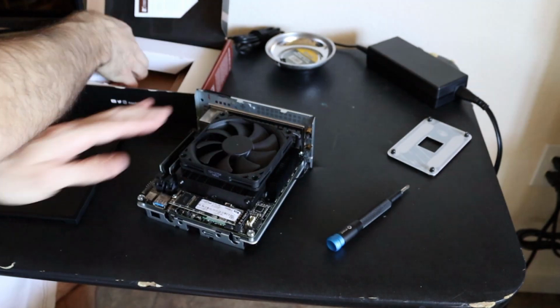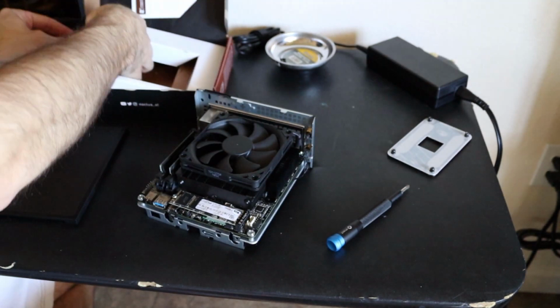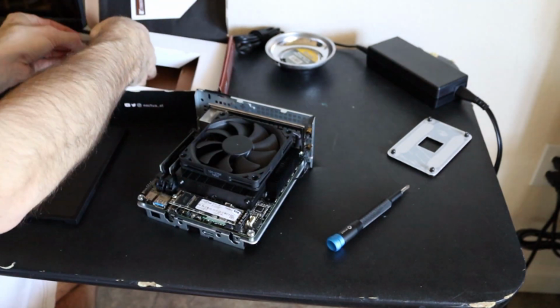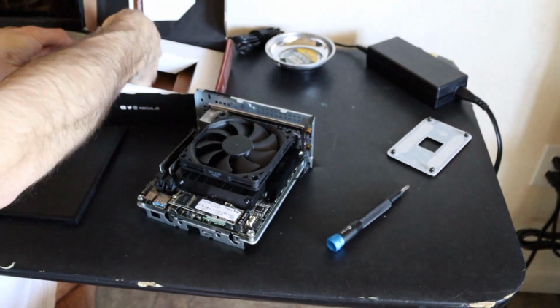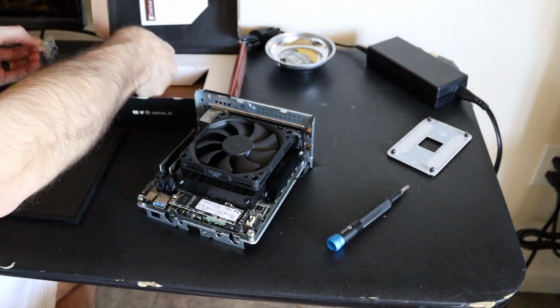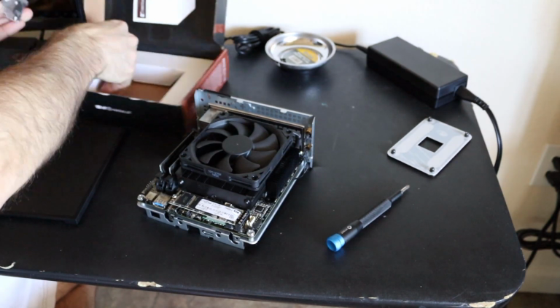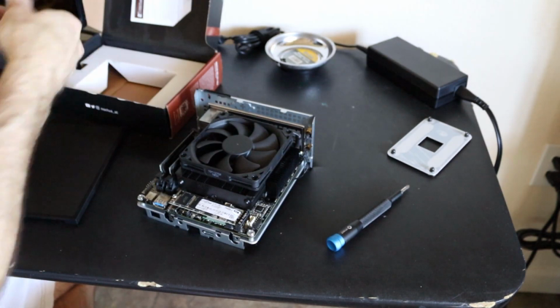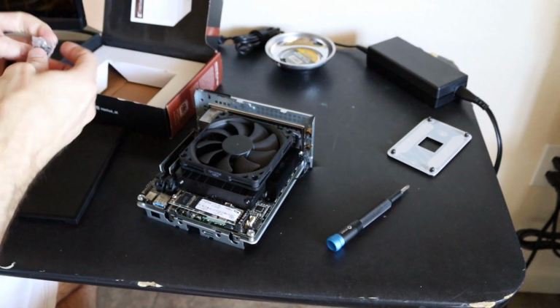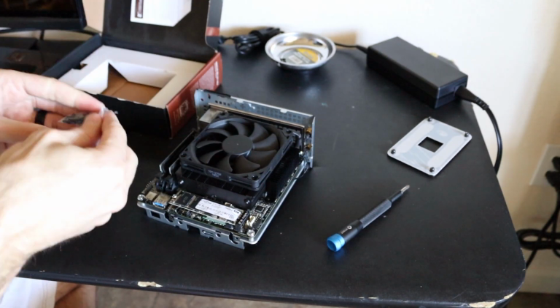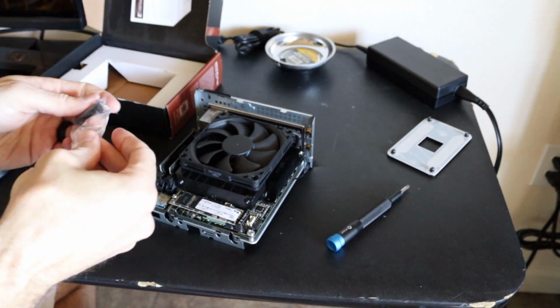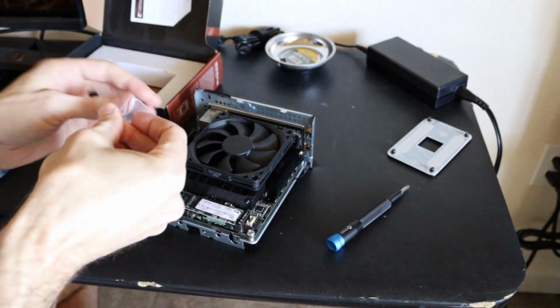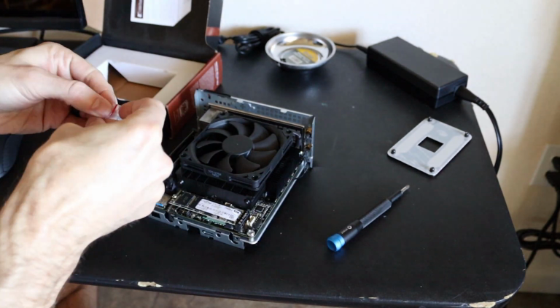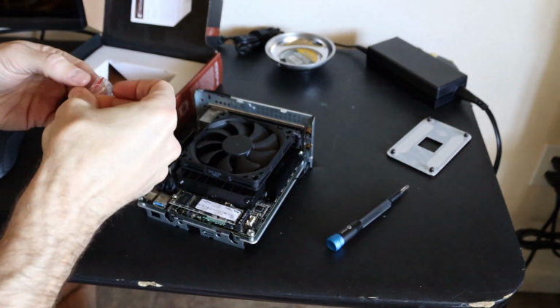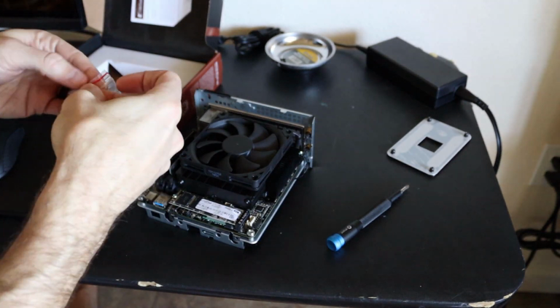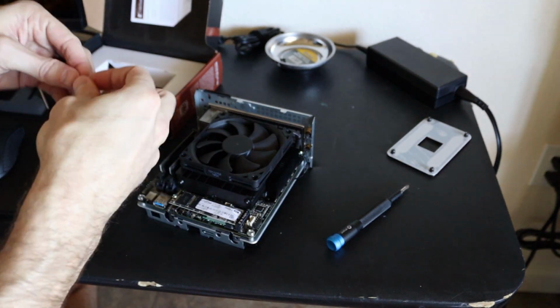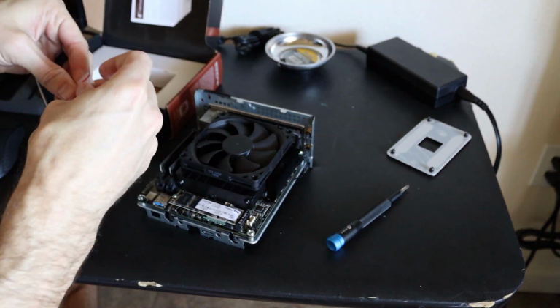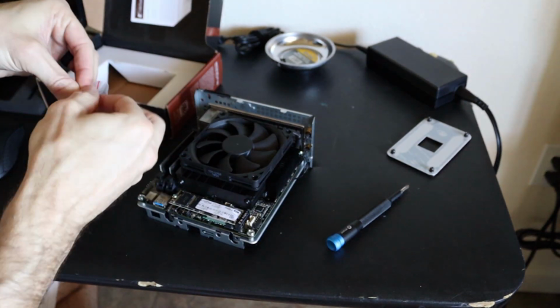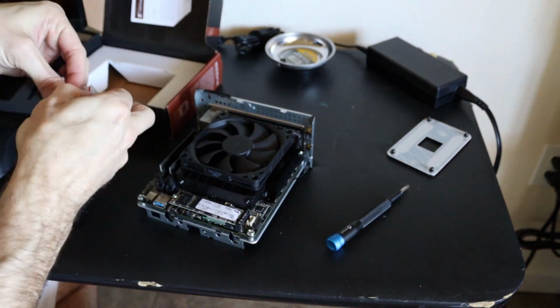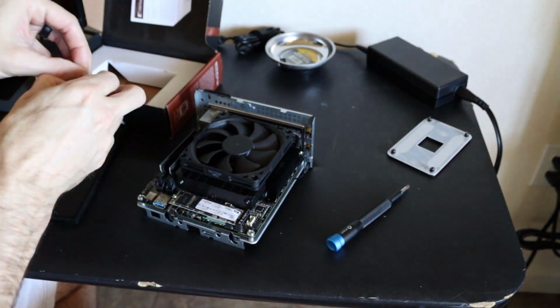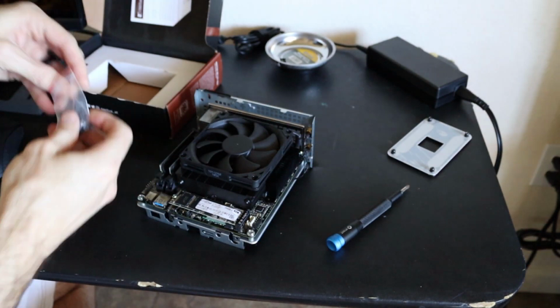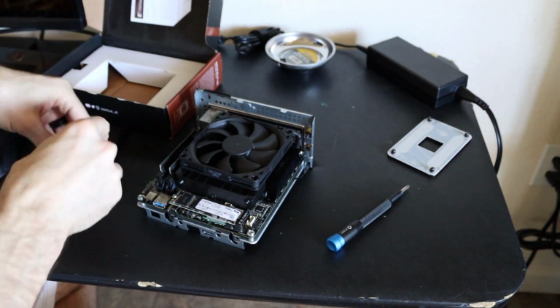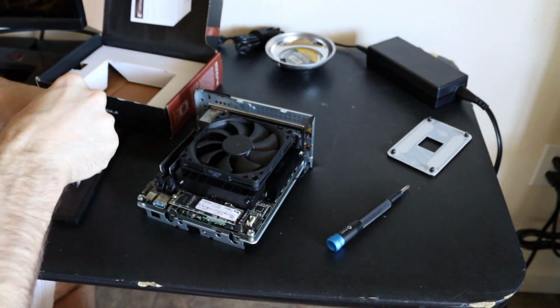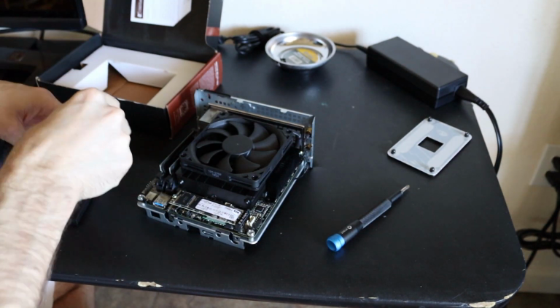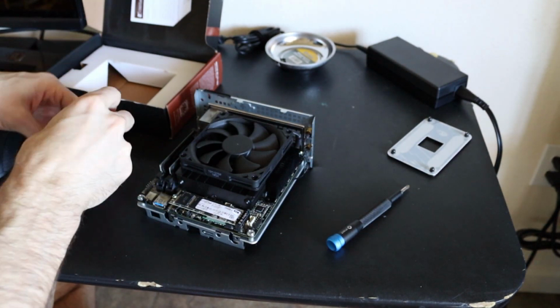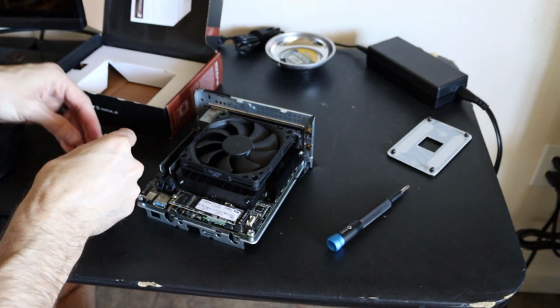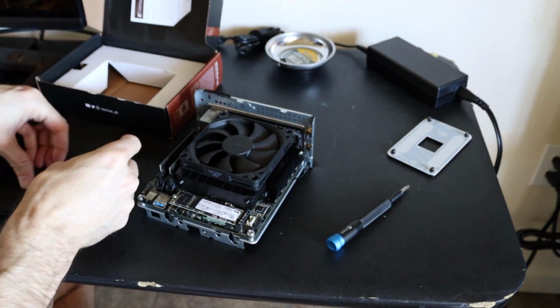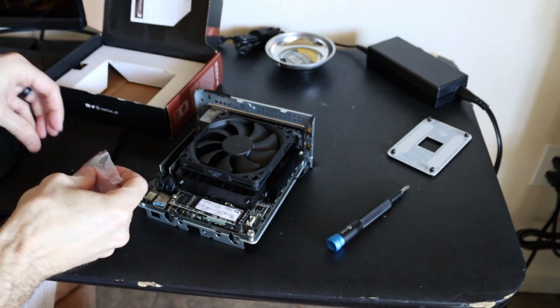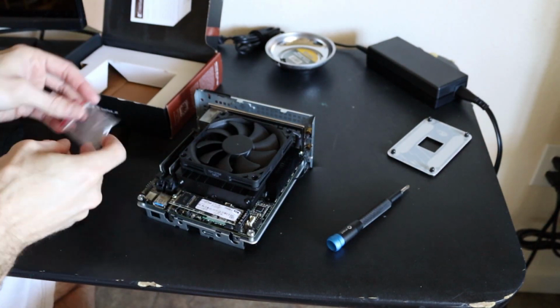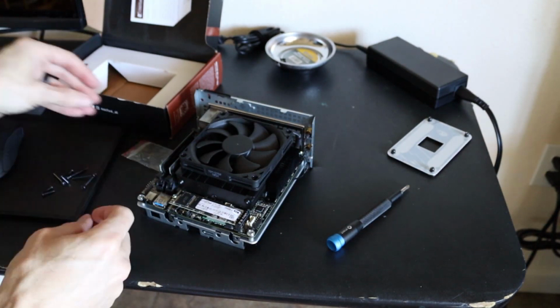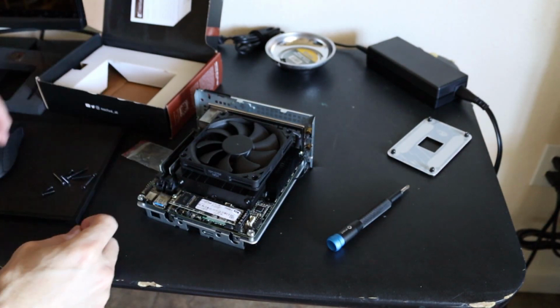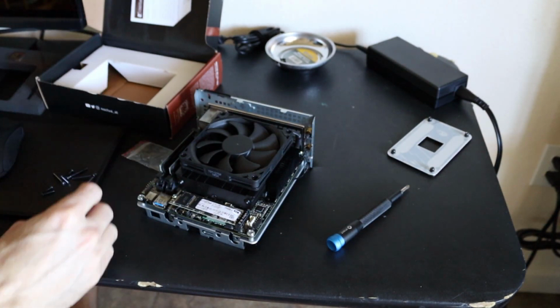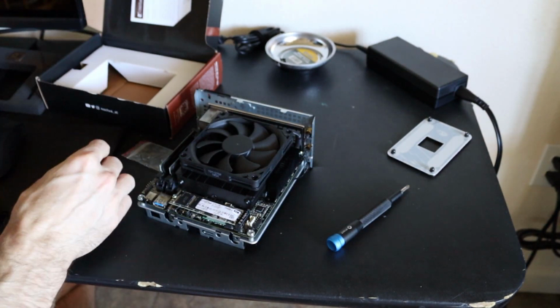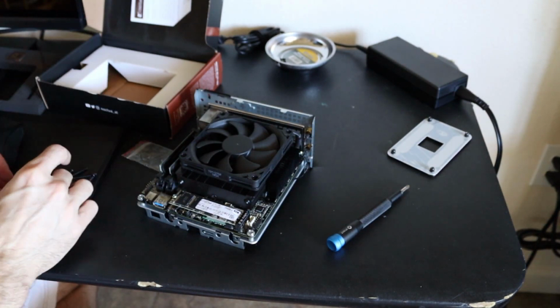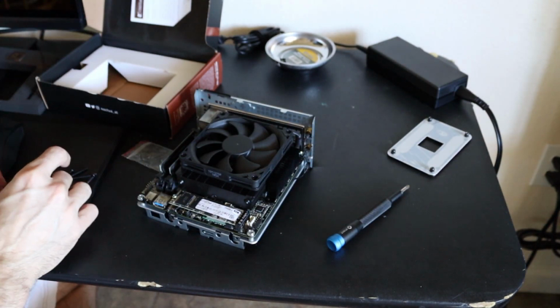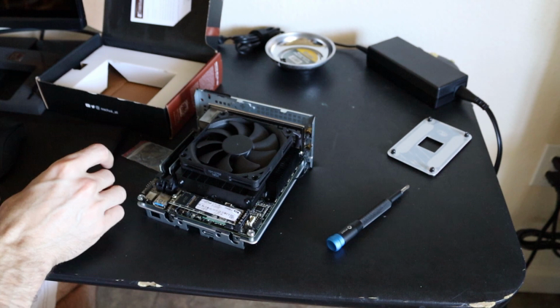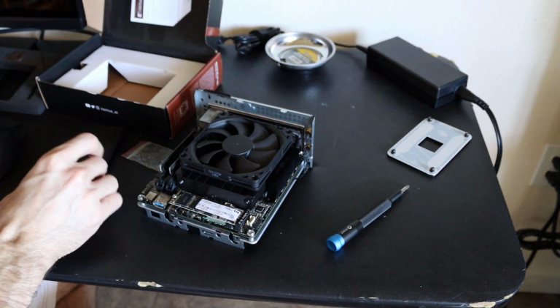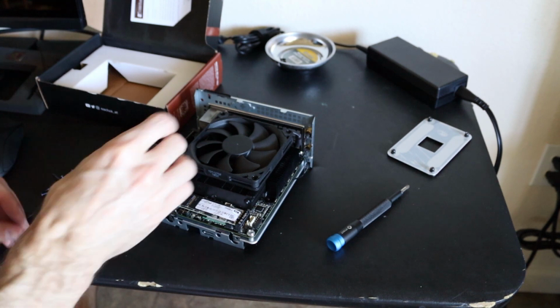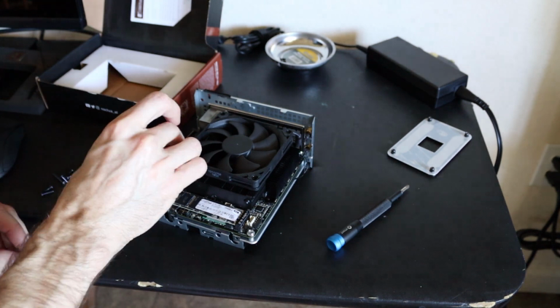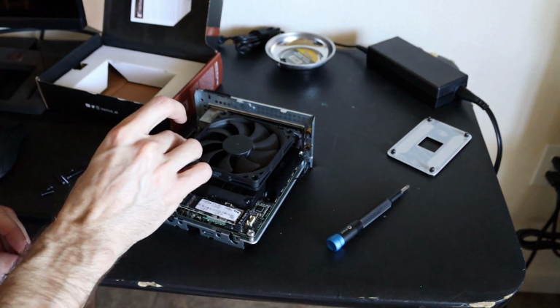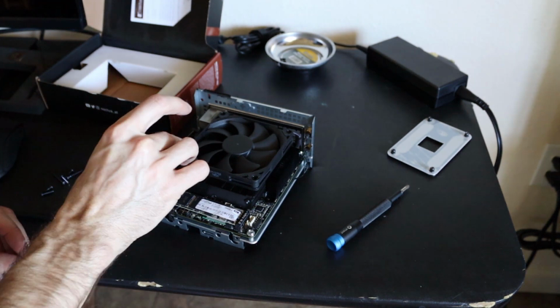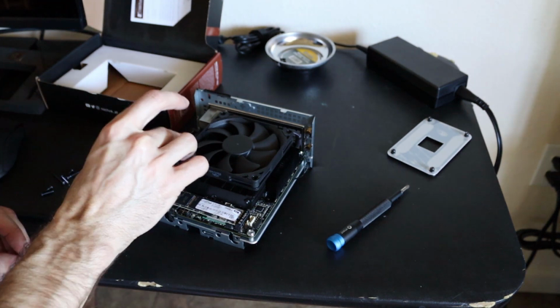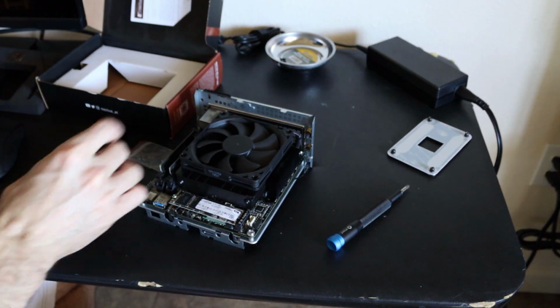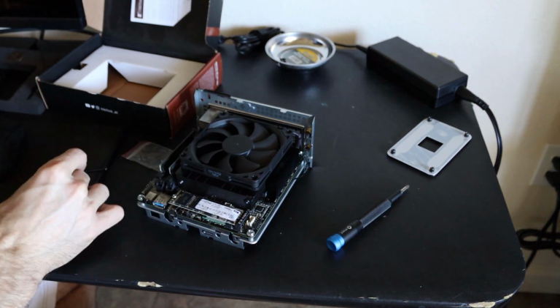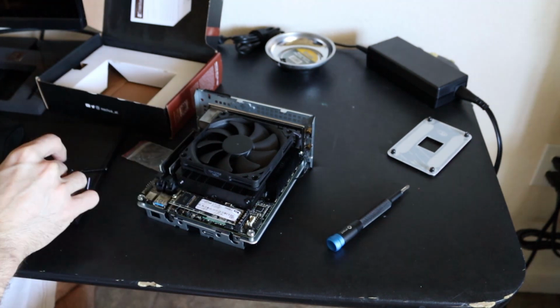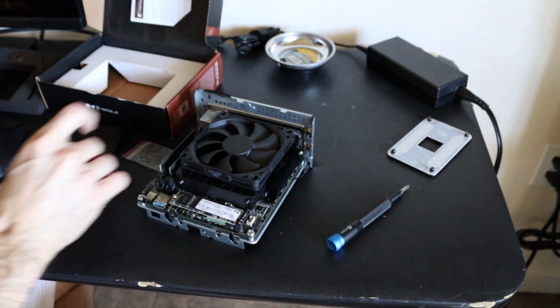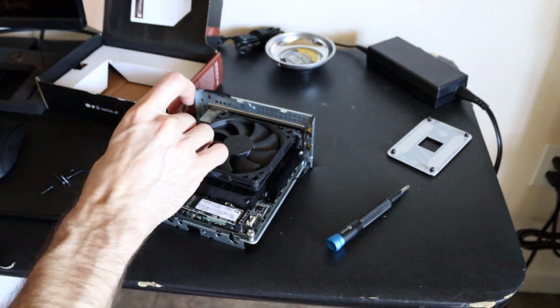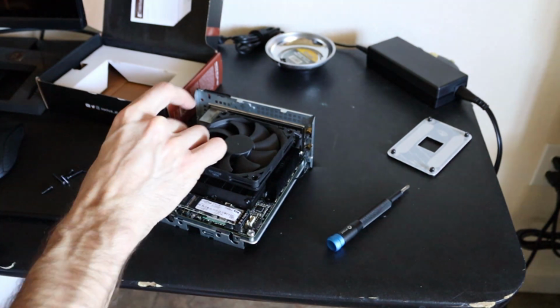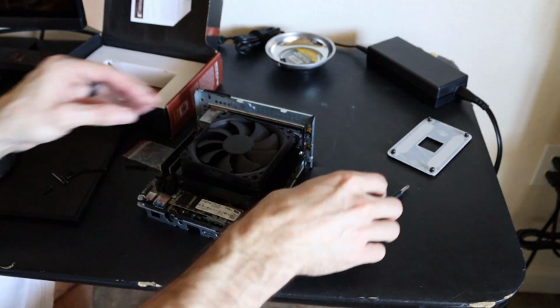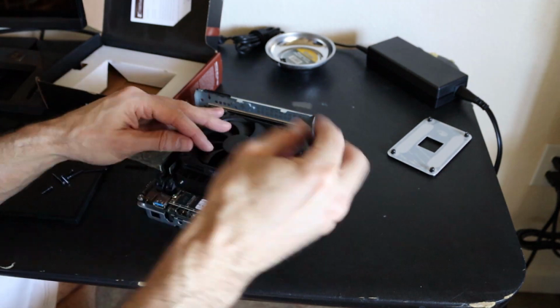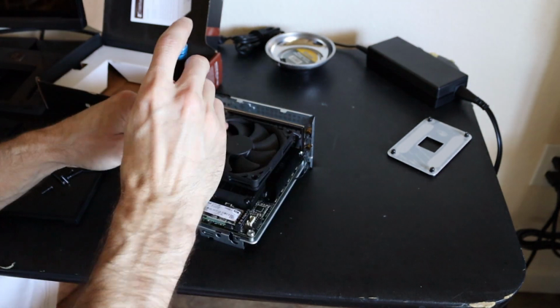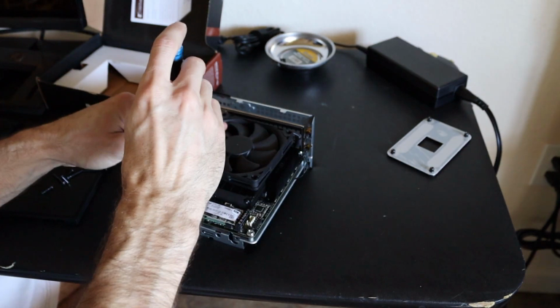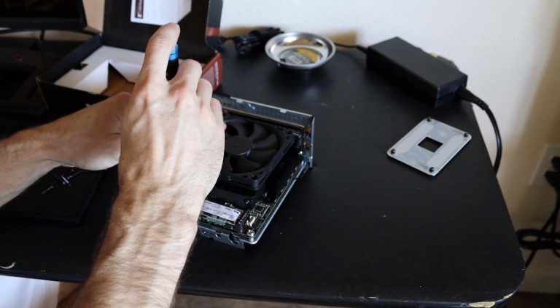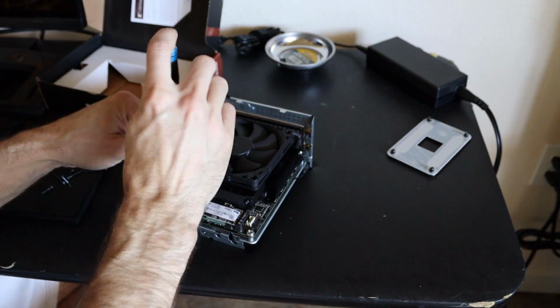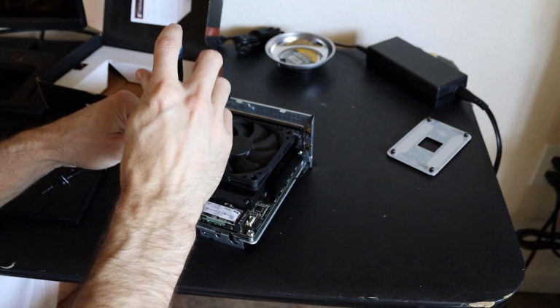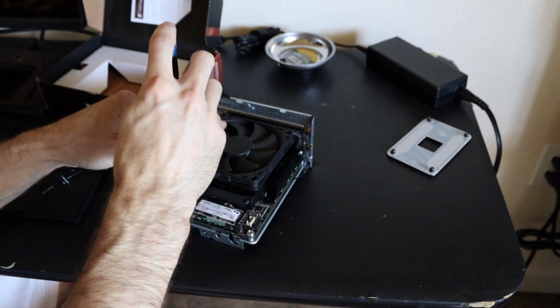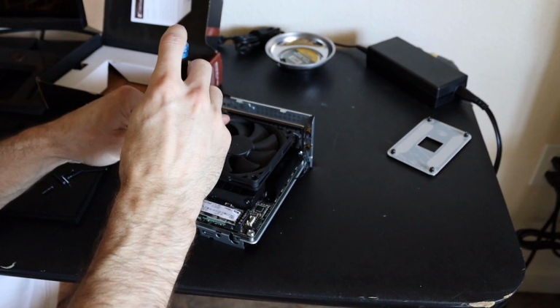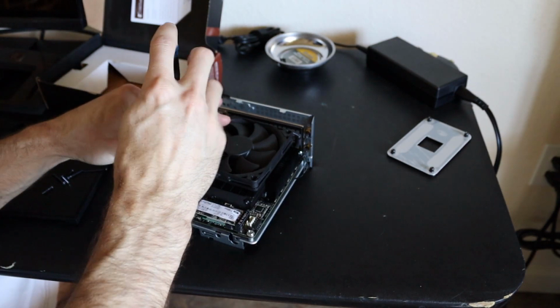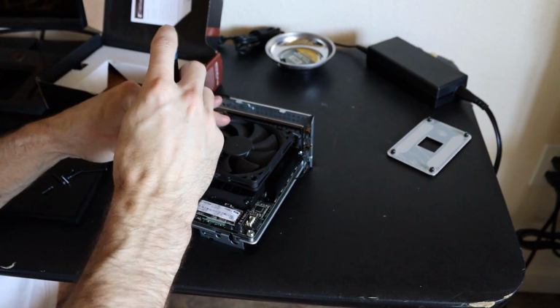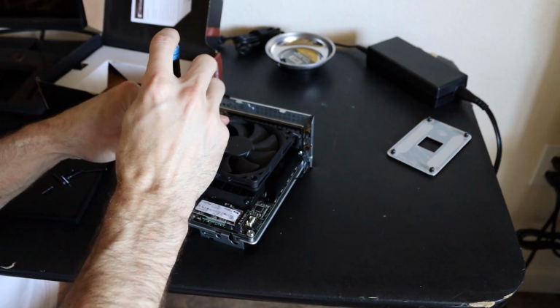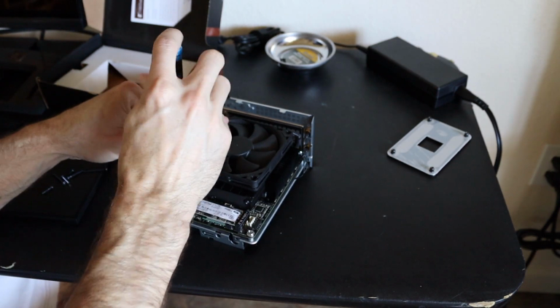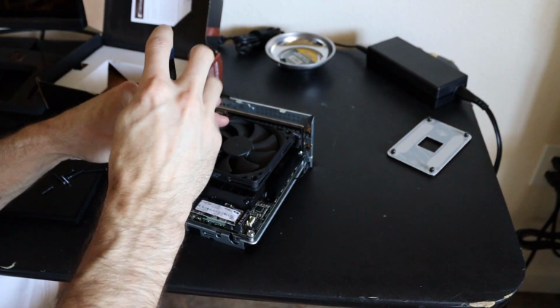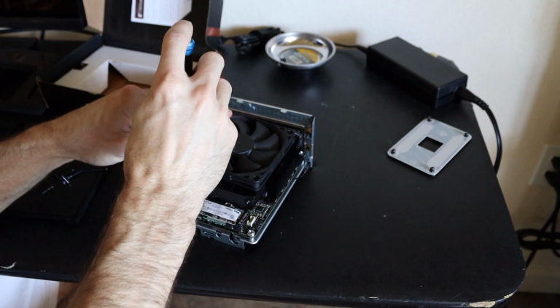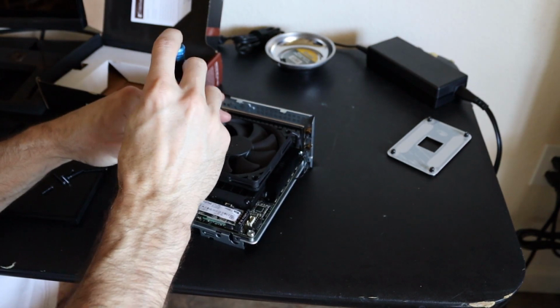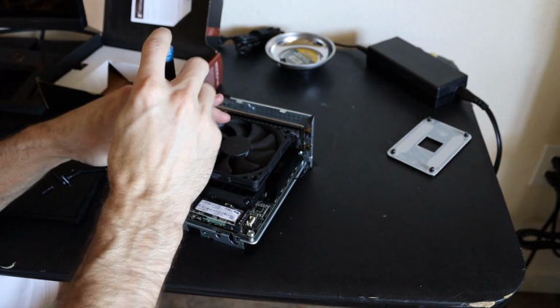All the fit and finish on Noctua parts is actually very high quality. That's one of the reasons why I went with them over the AMD choices.